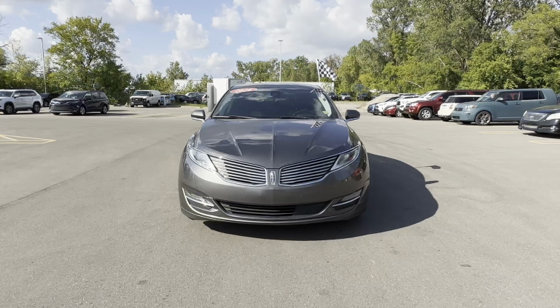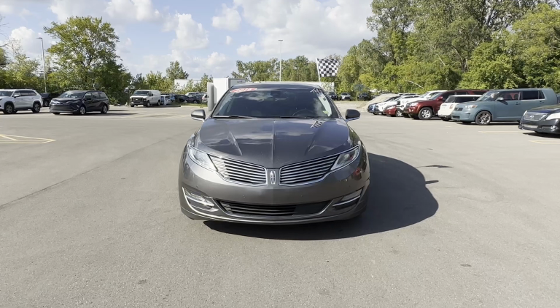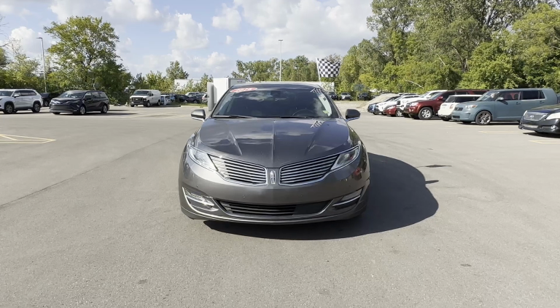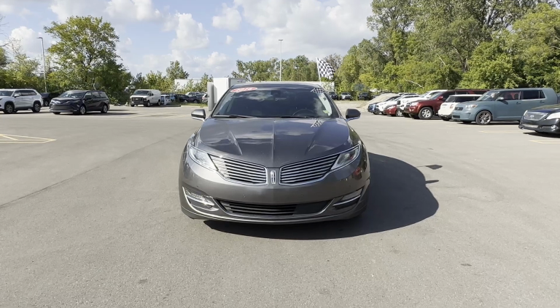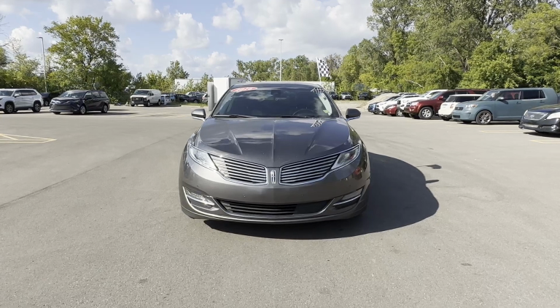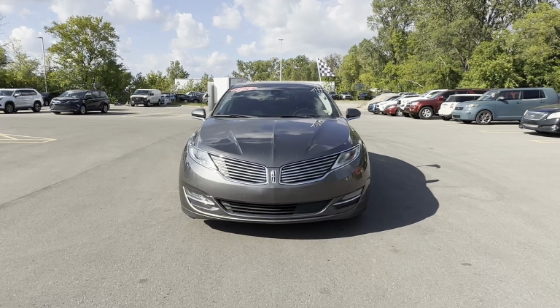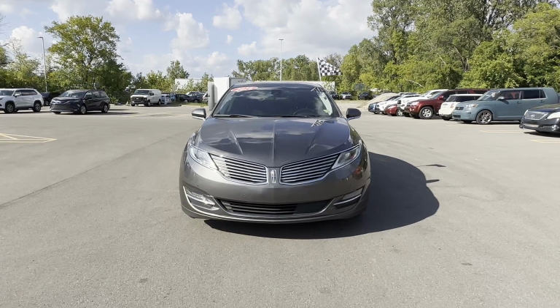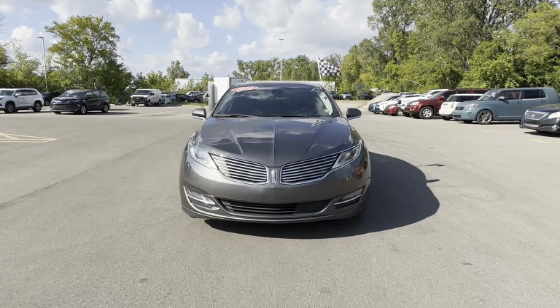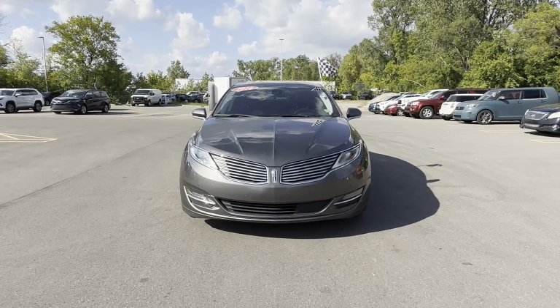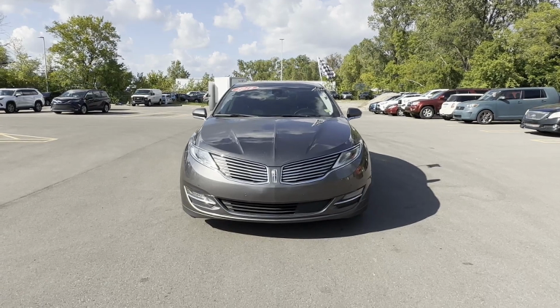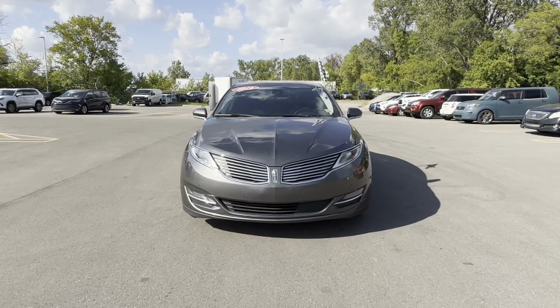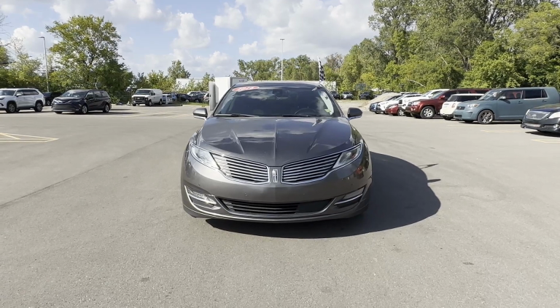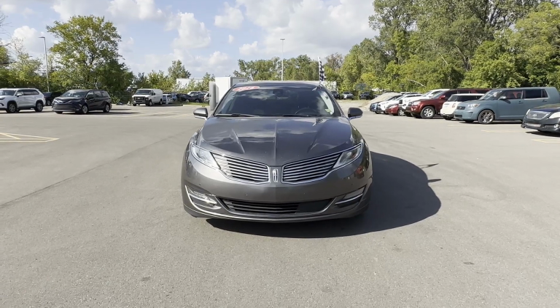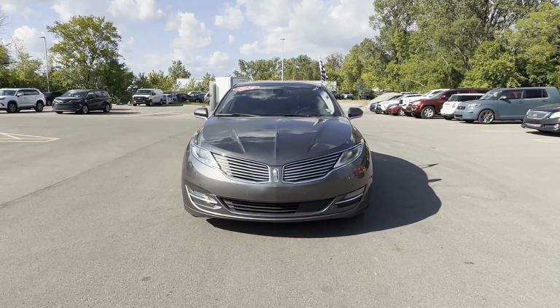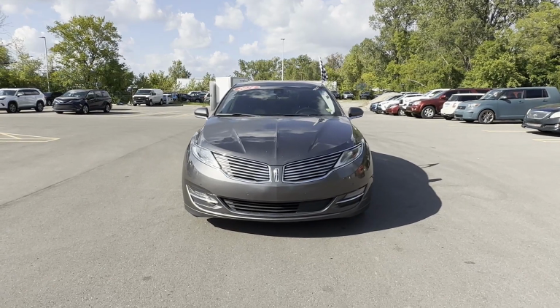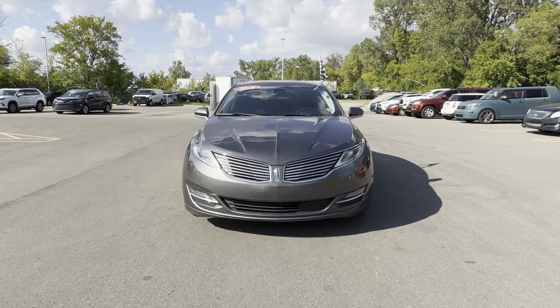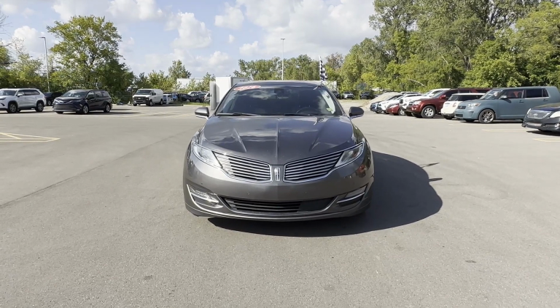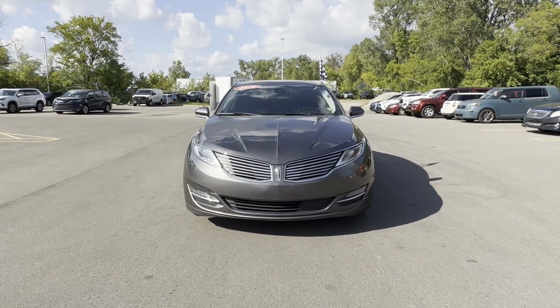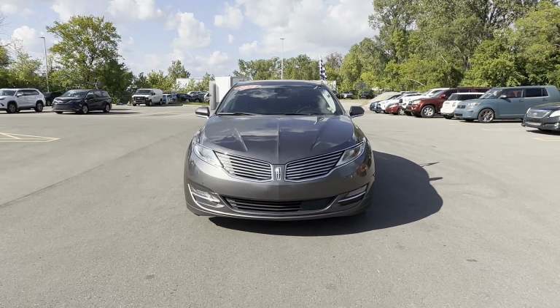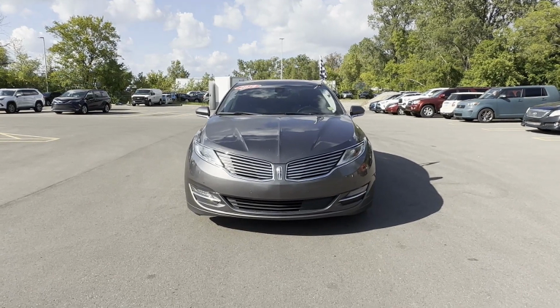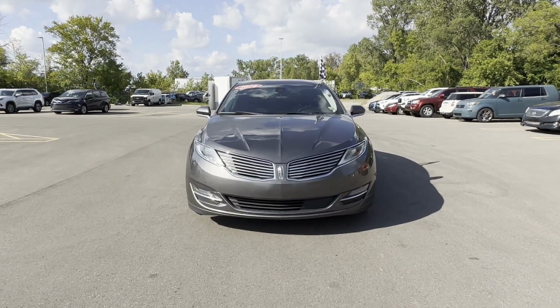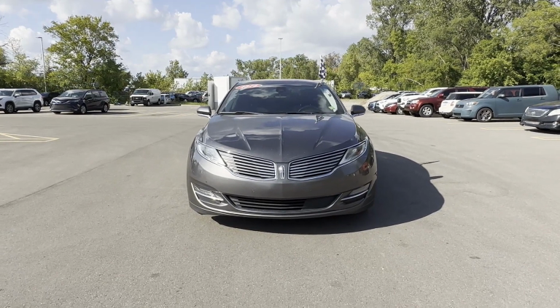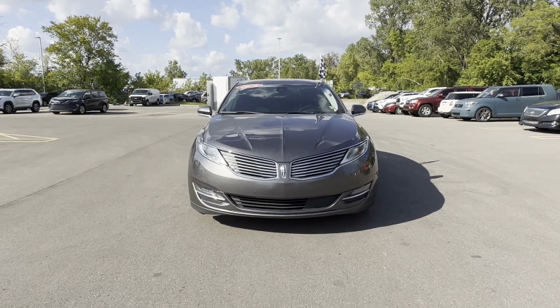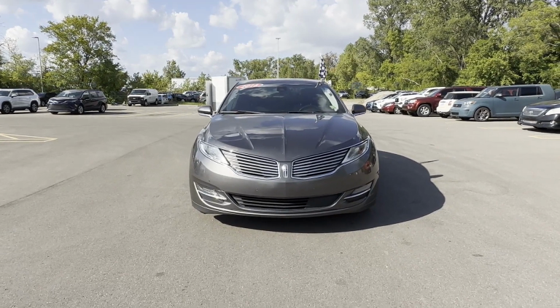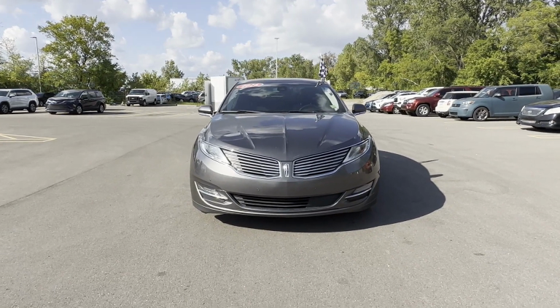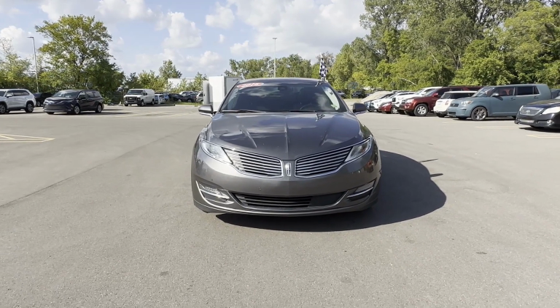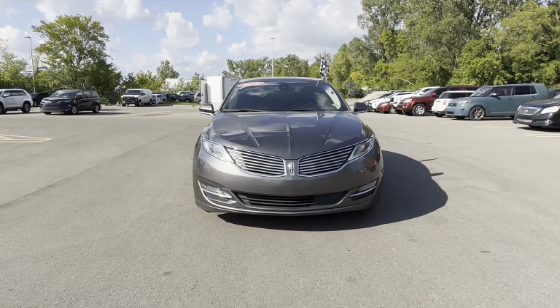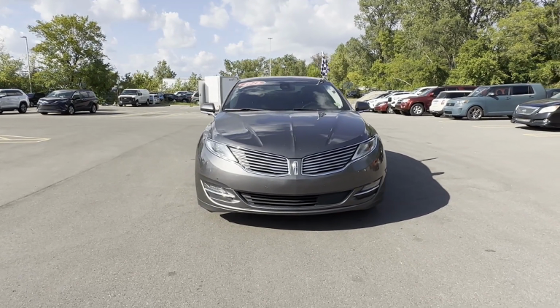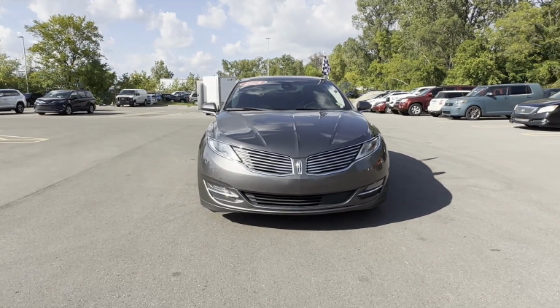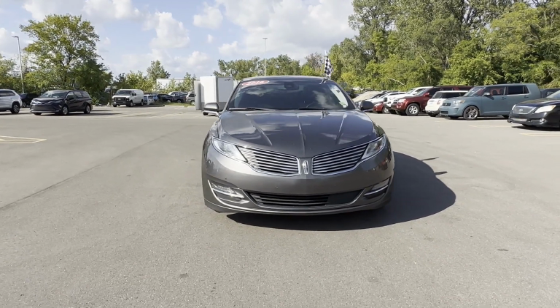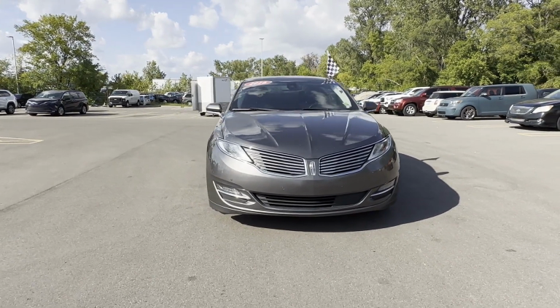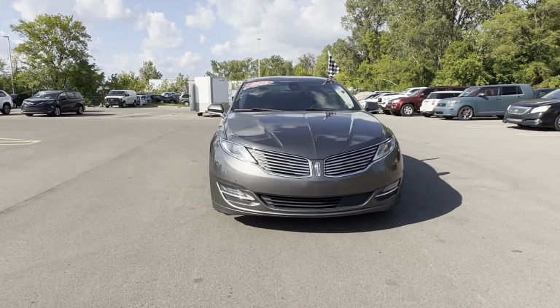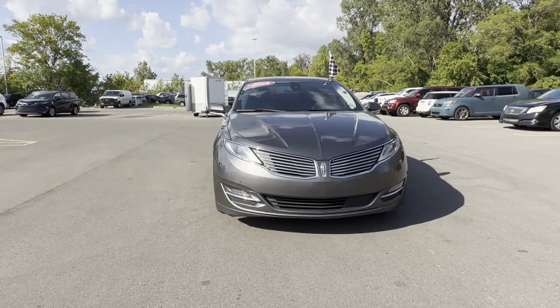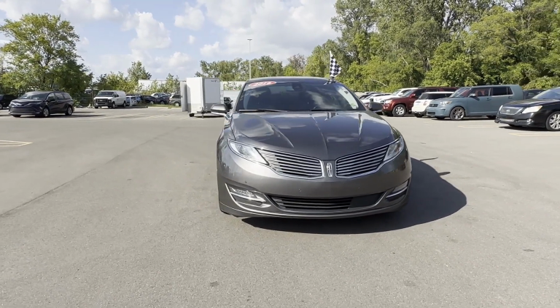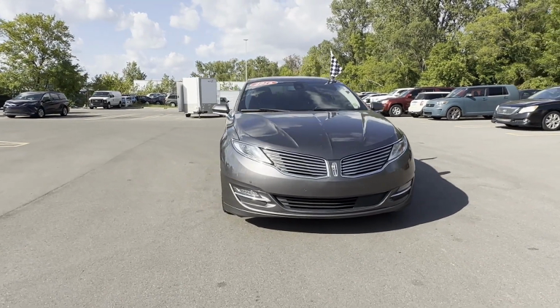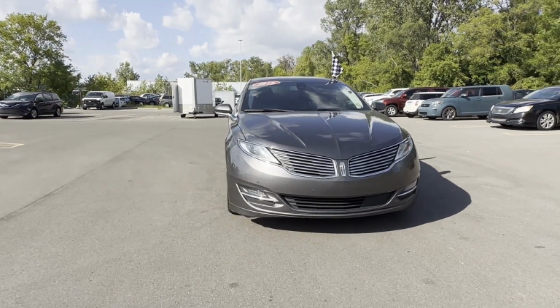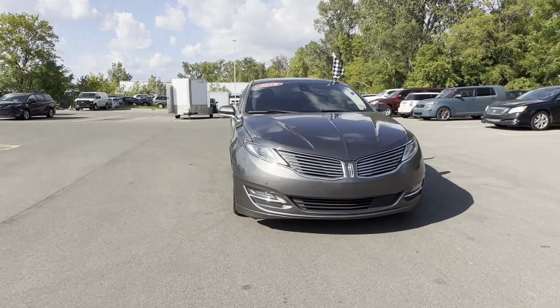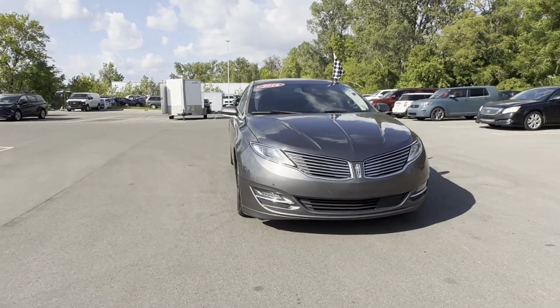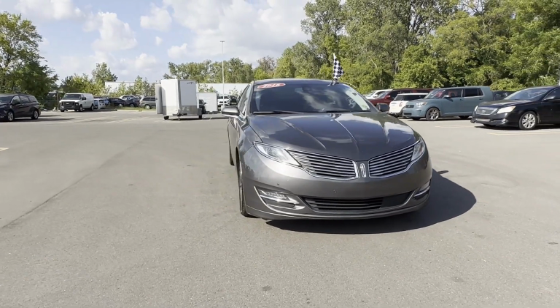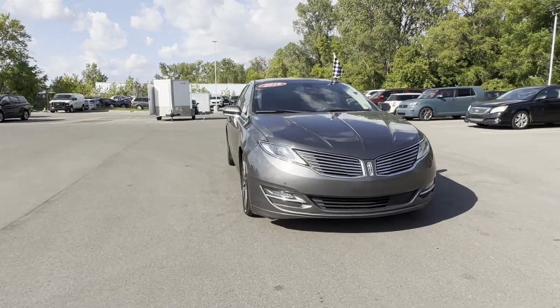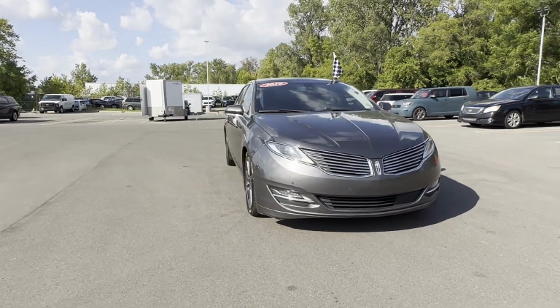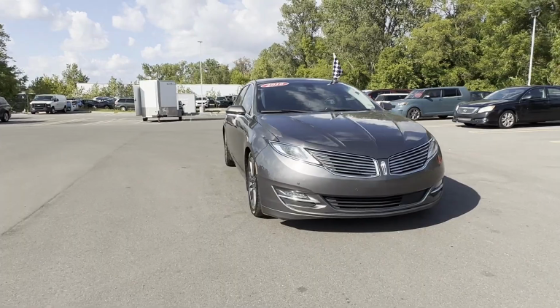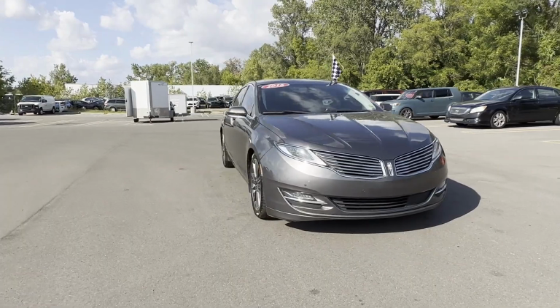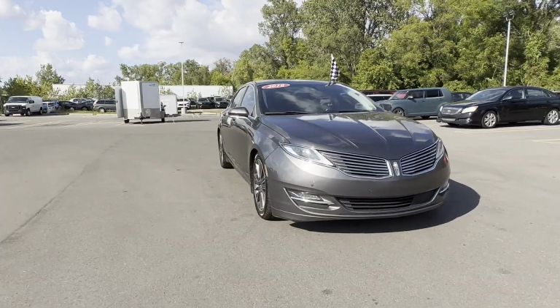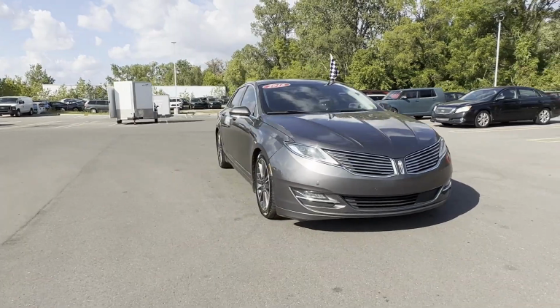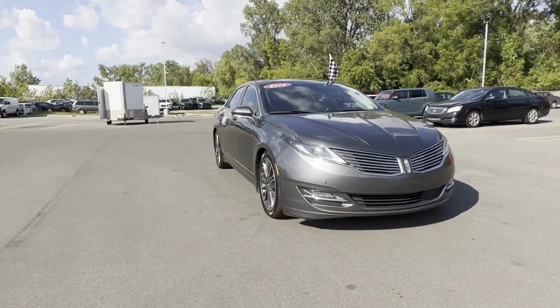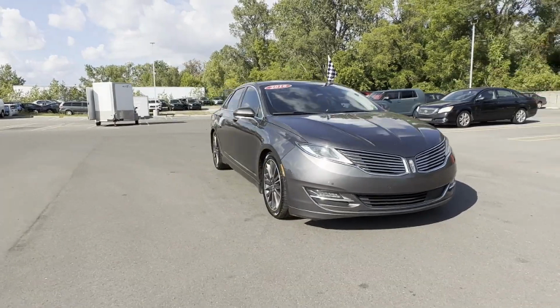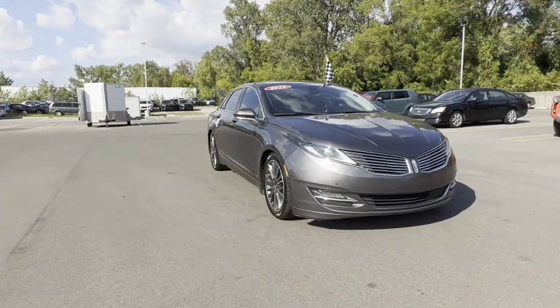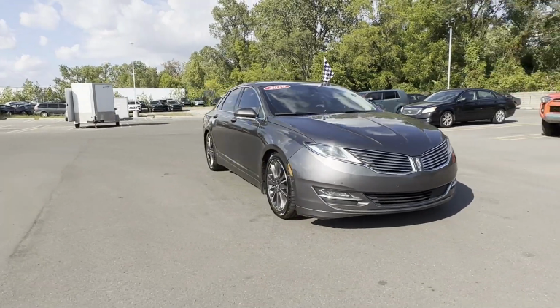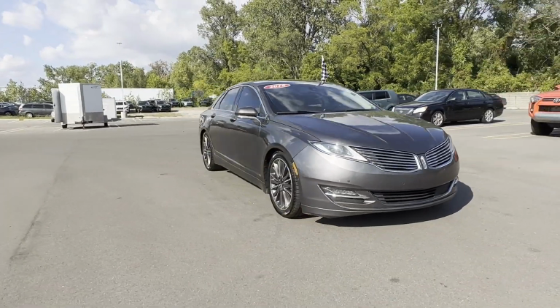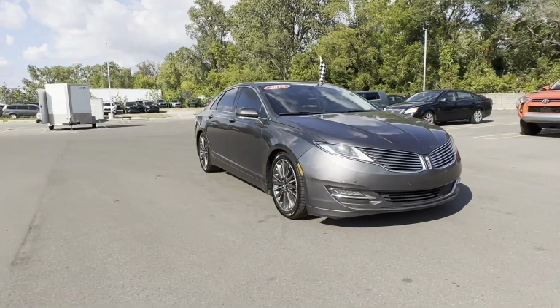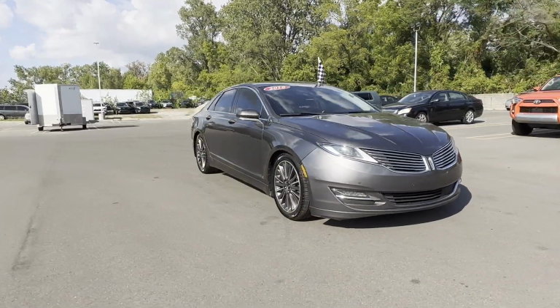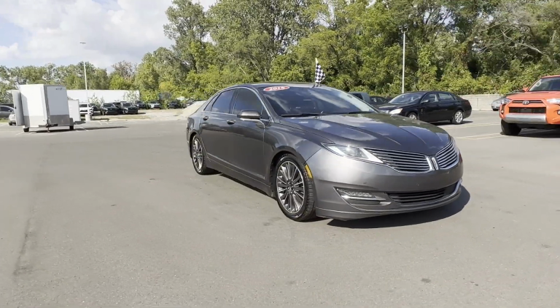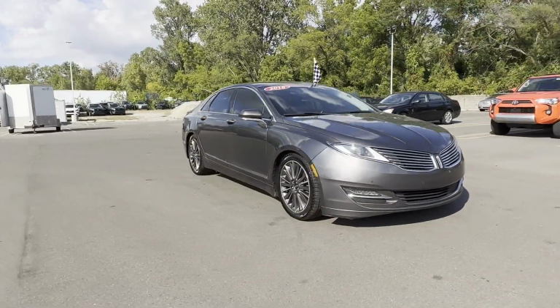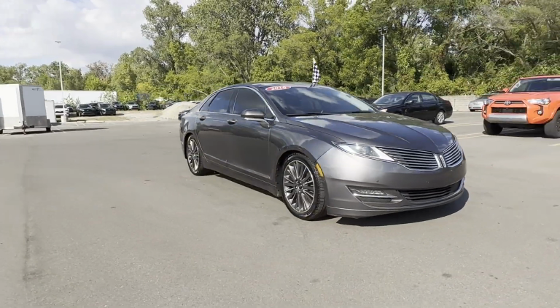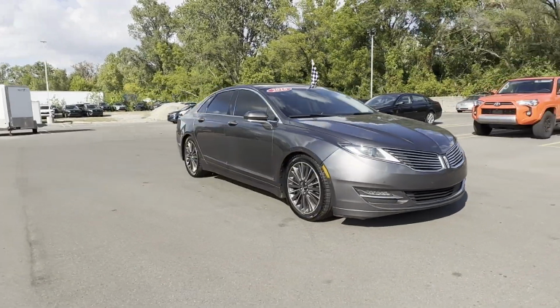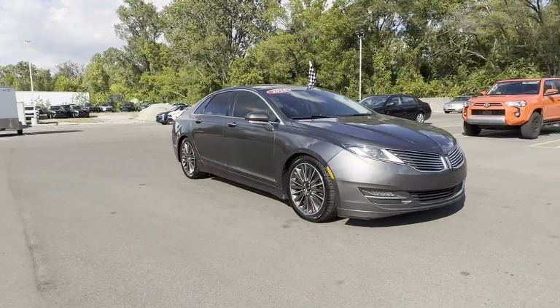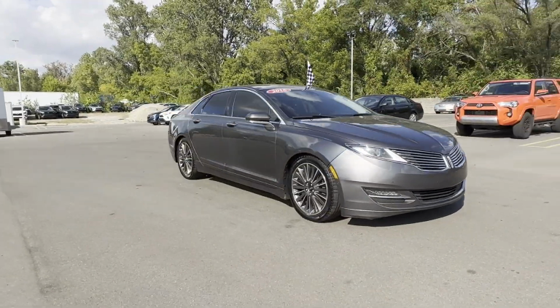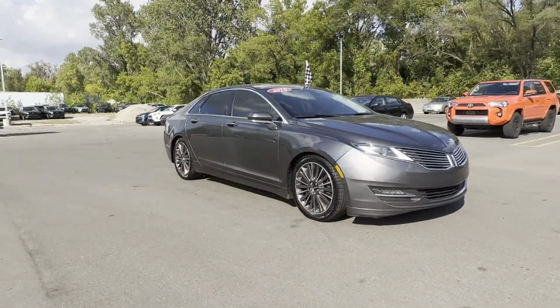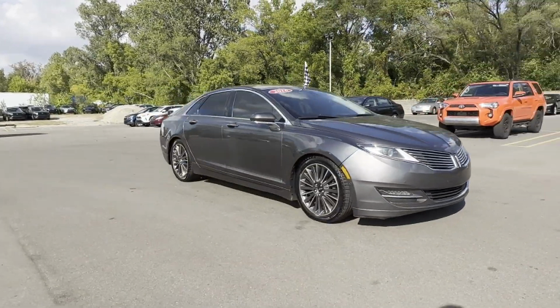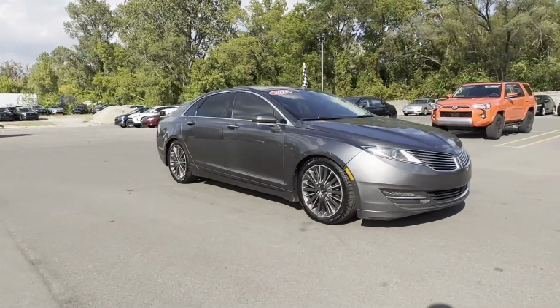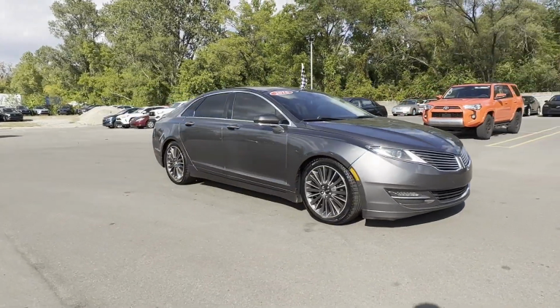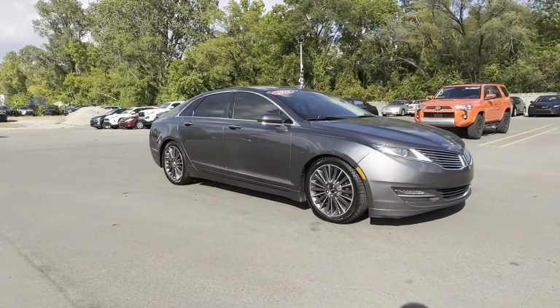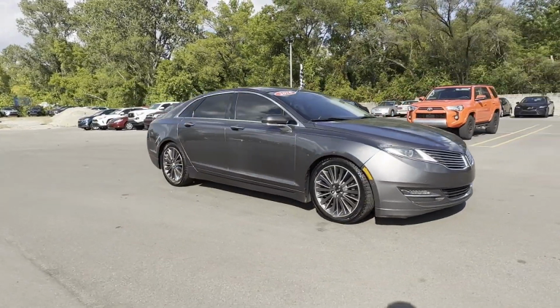2016 Lincoln MKZ. This sedan combines safety and comfort with style and performance.